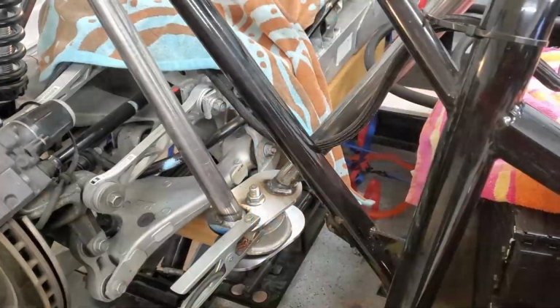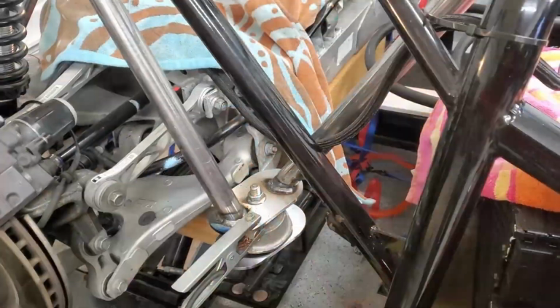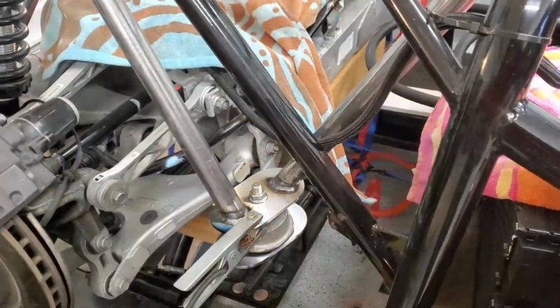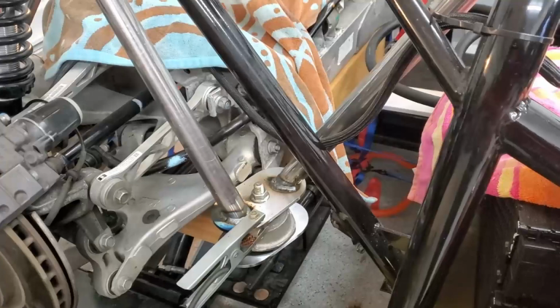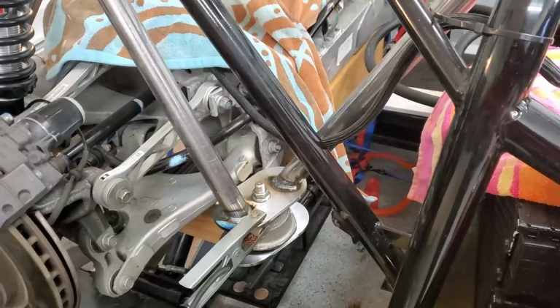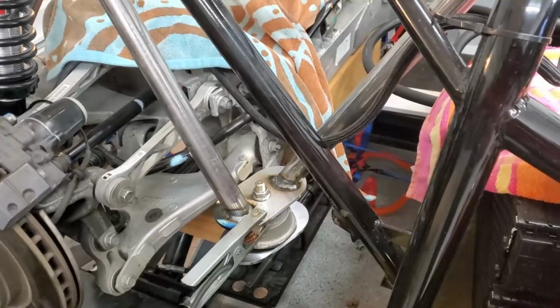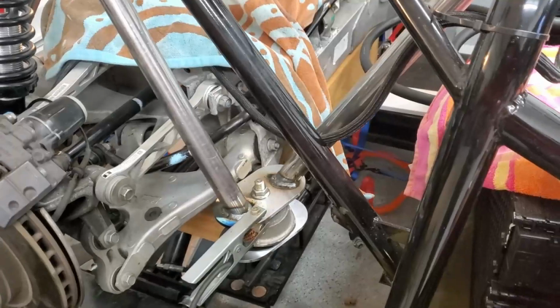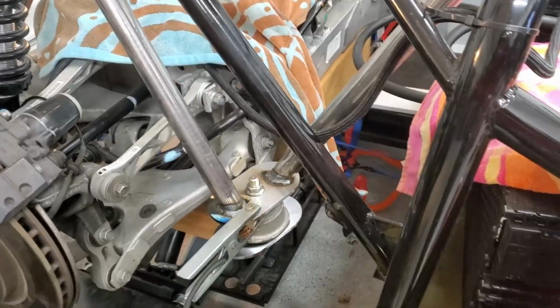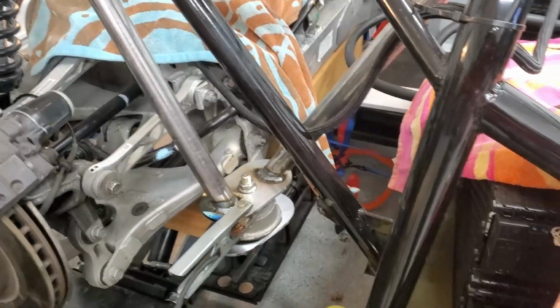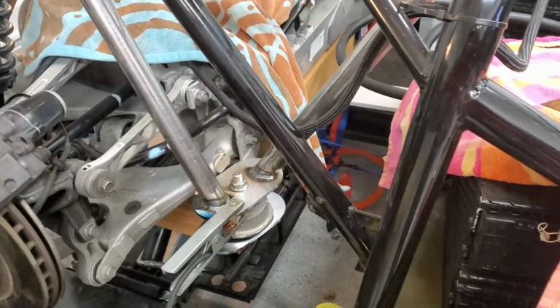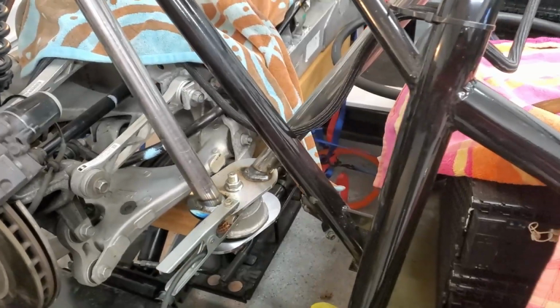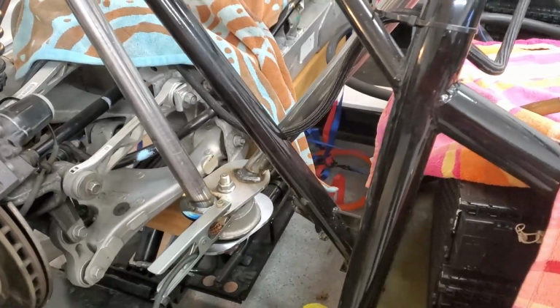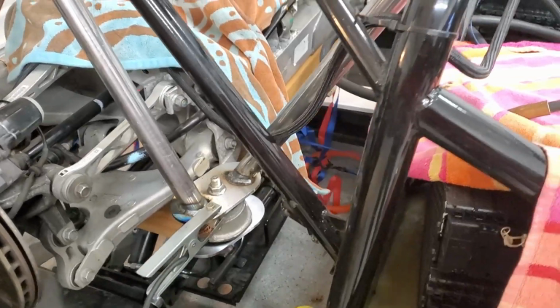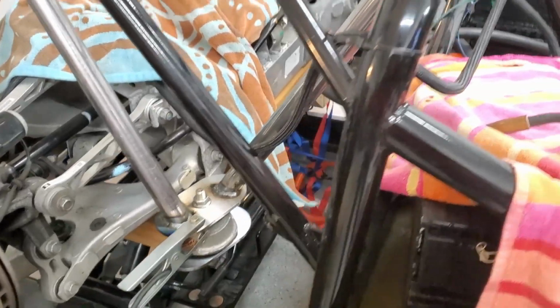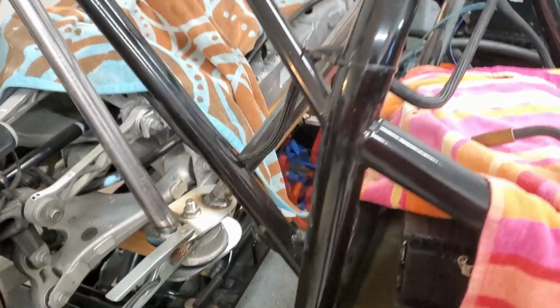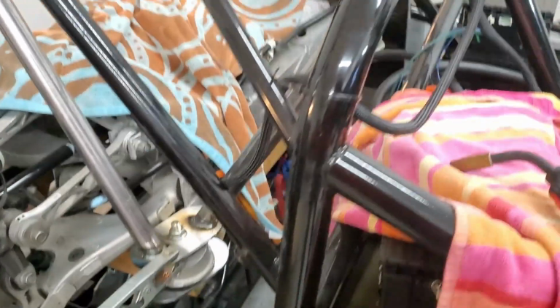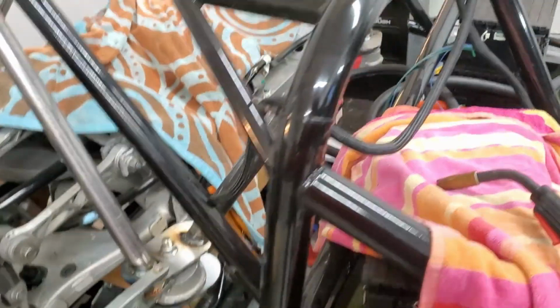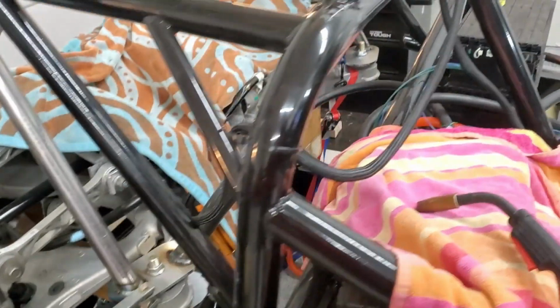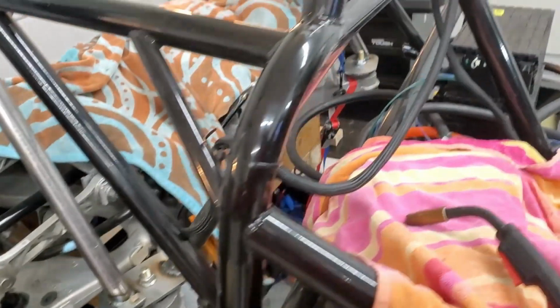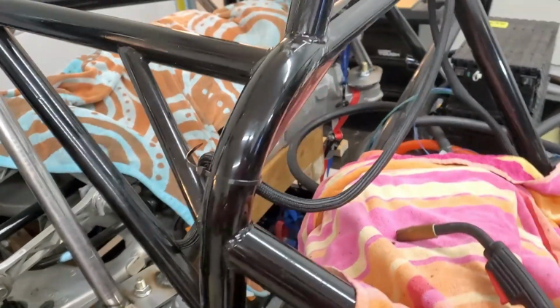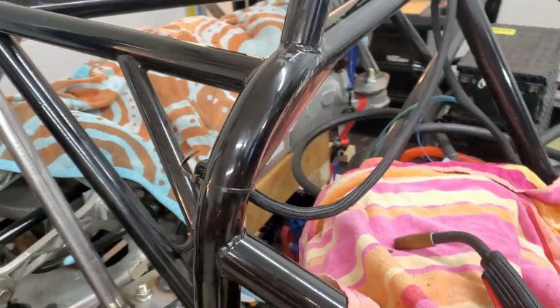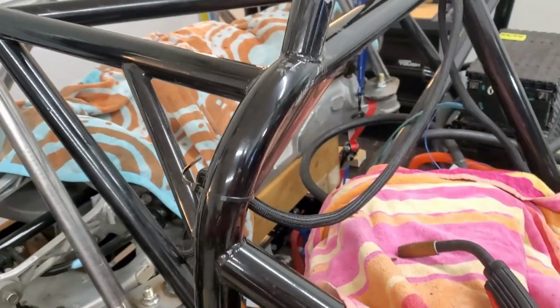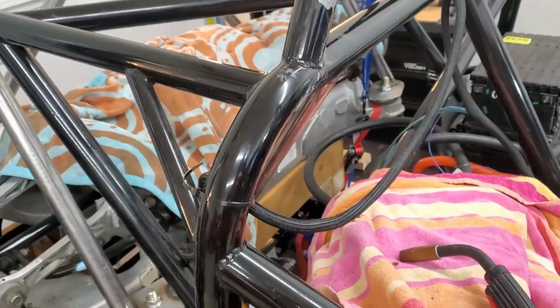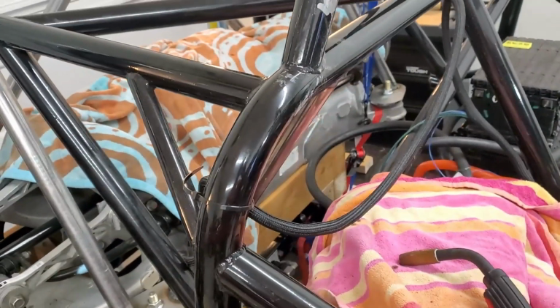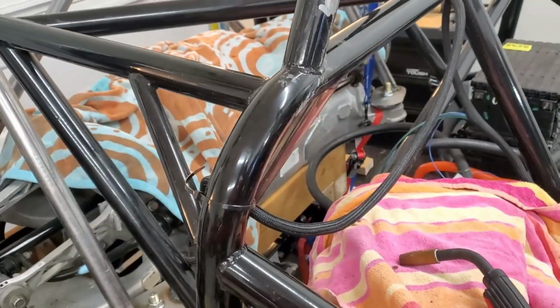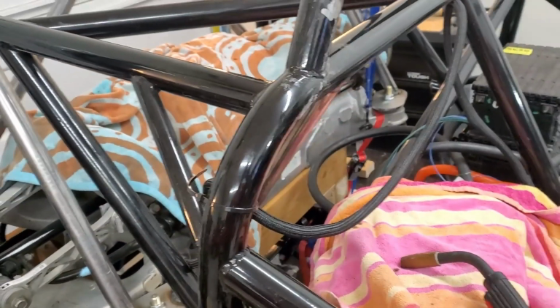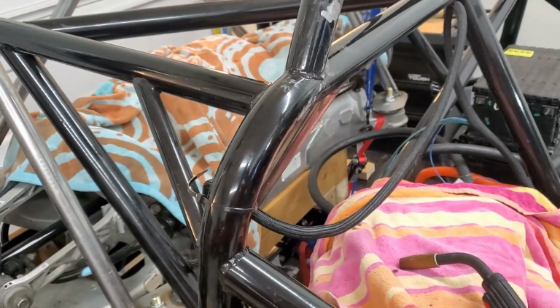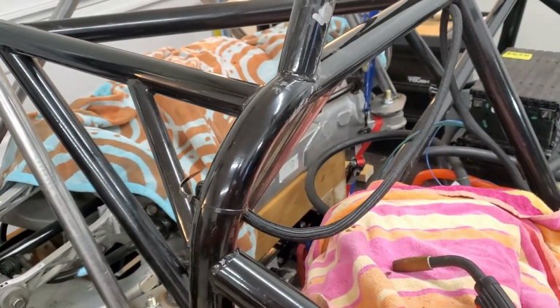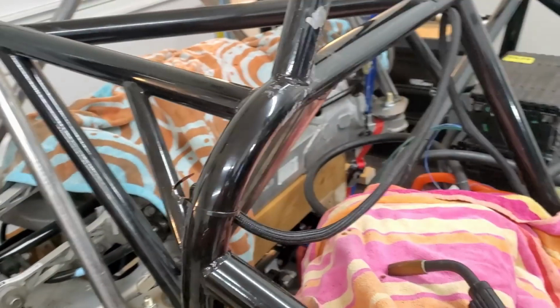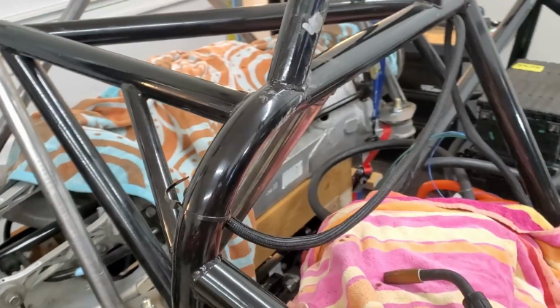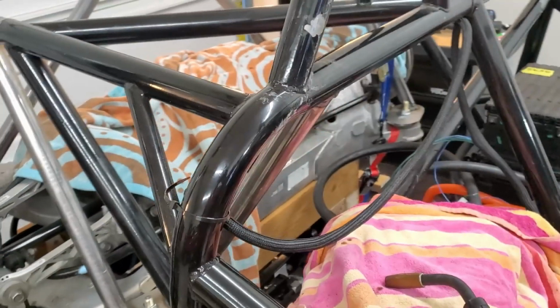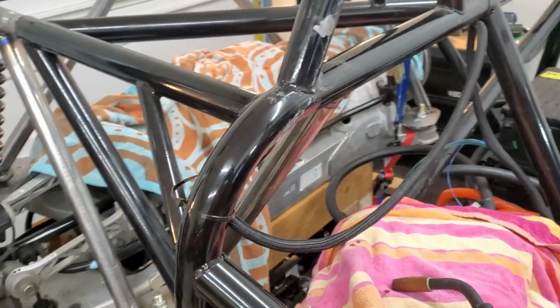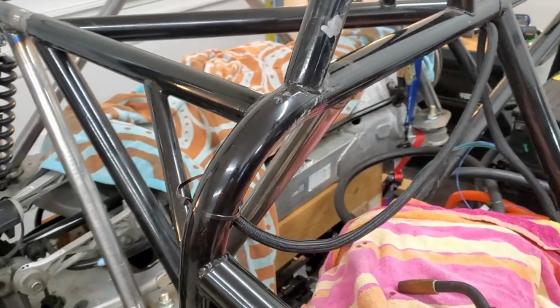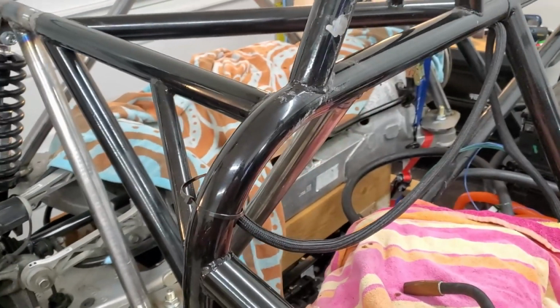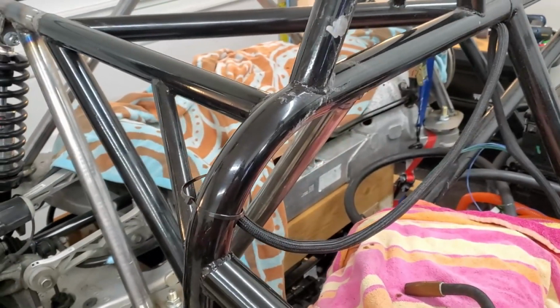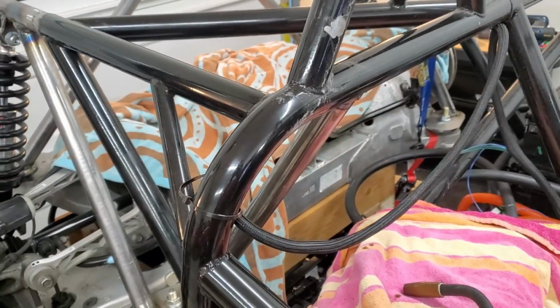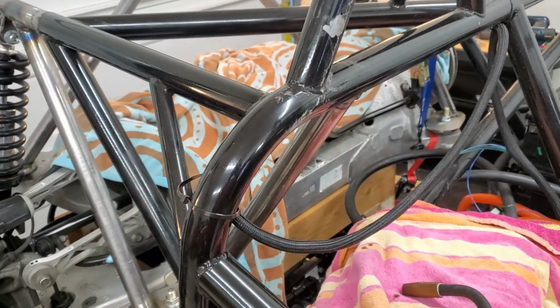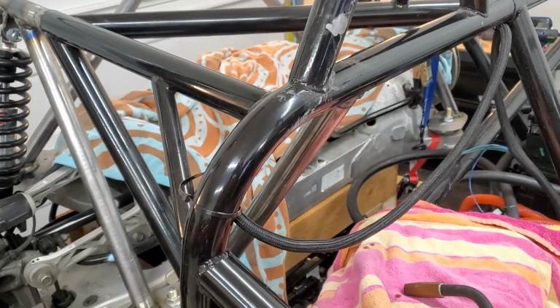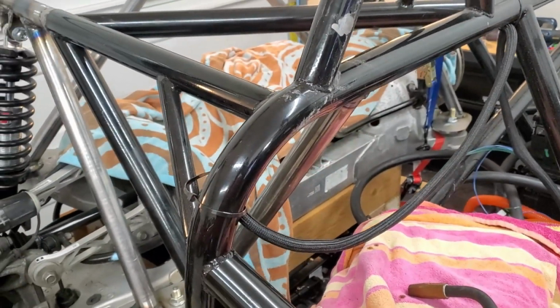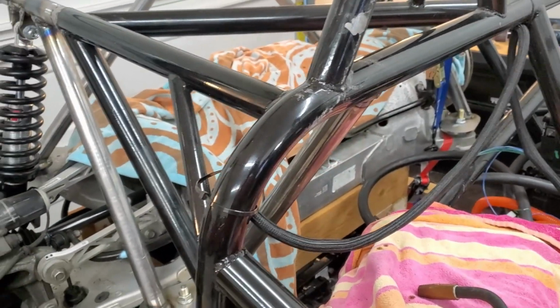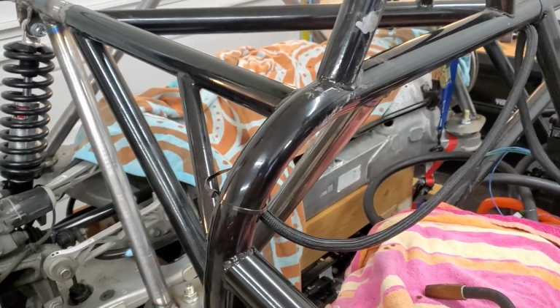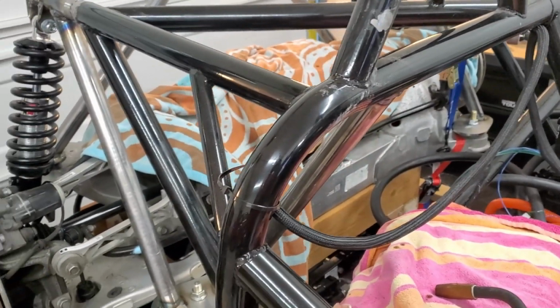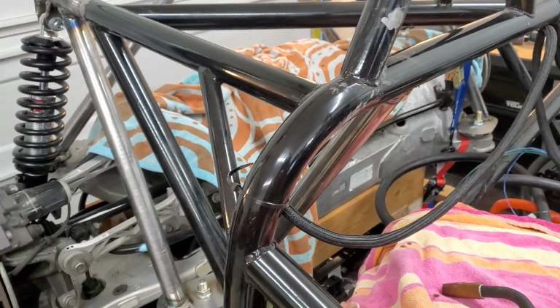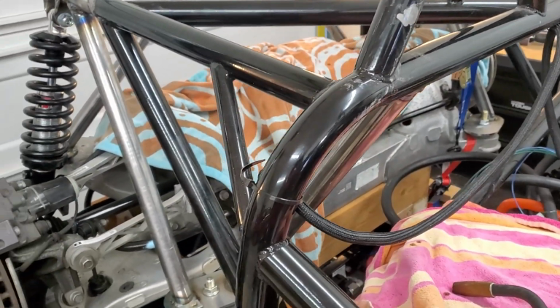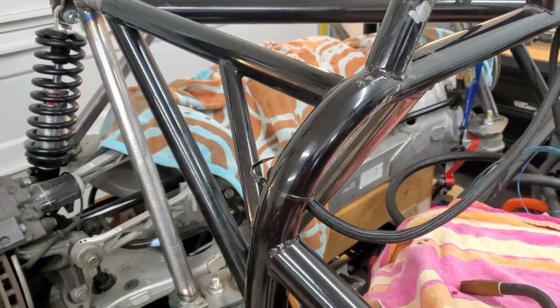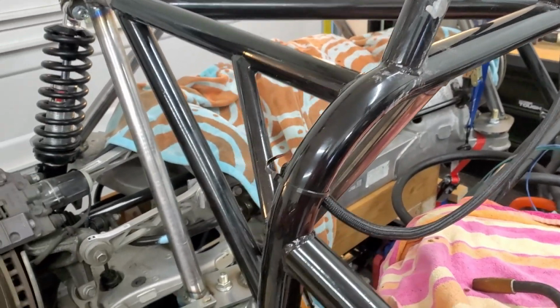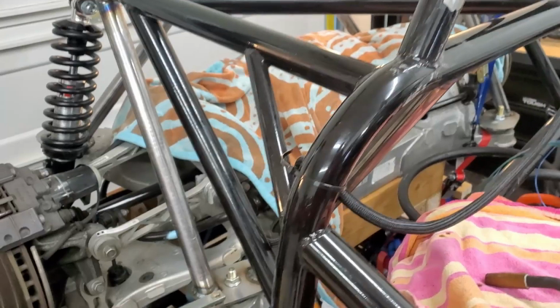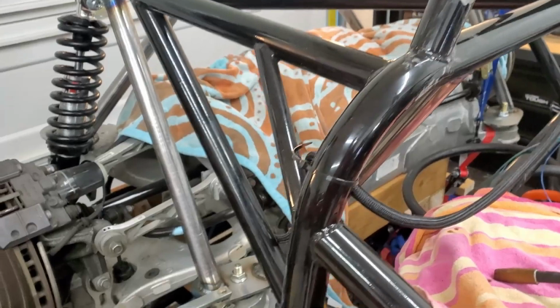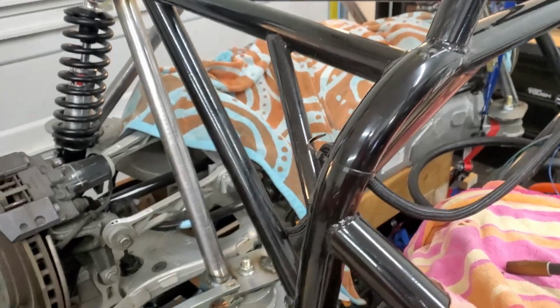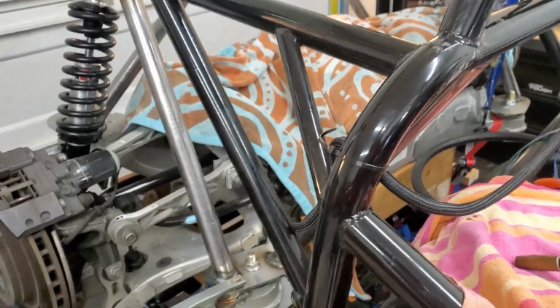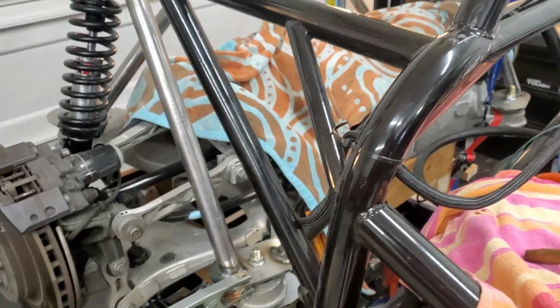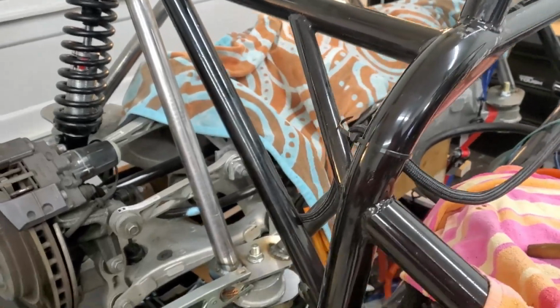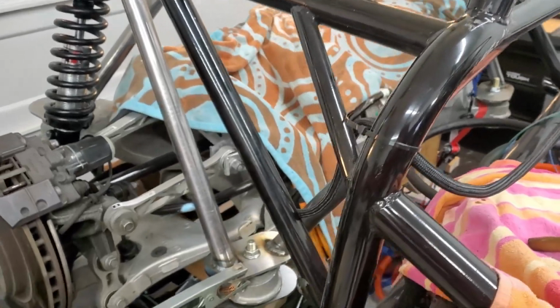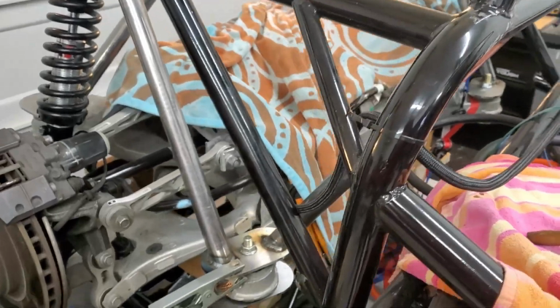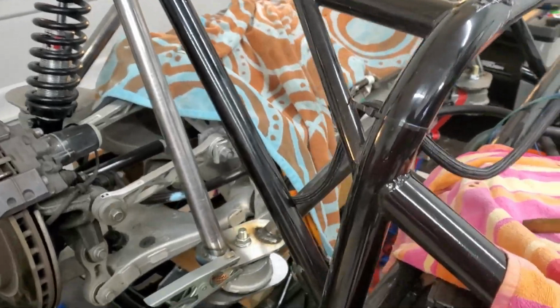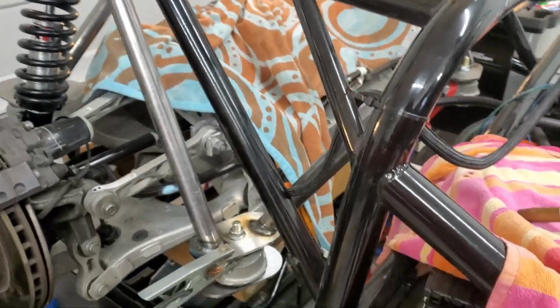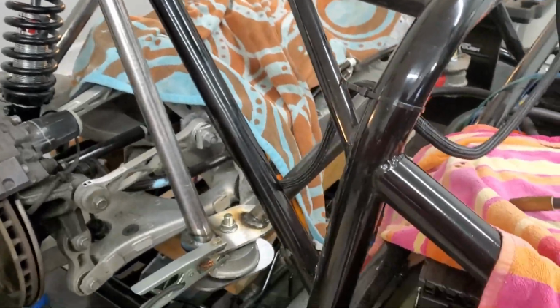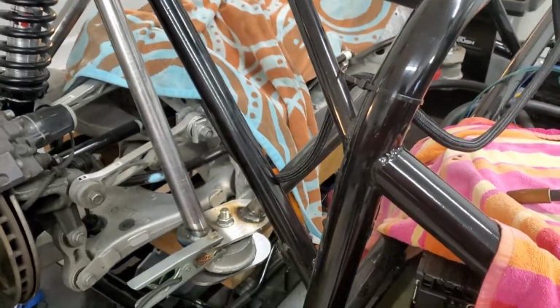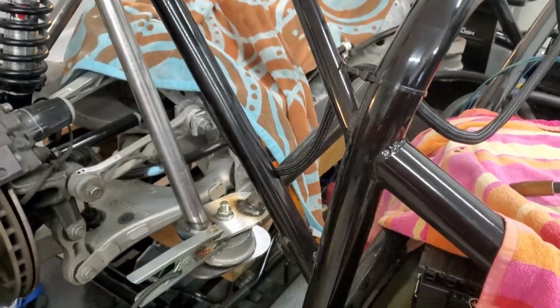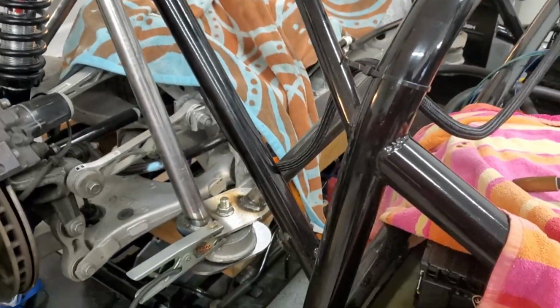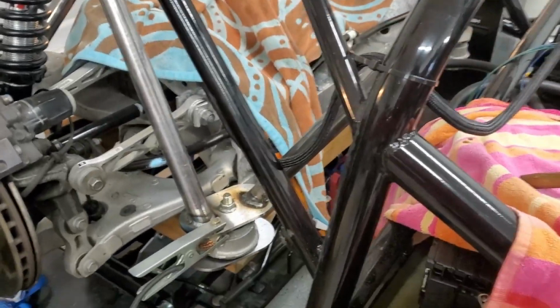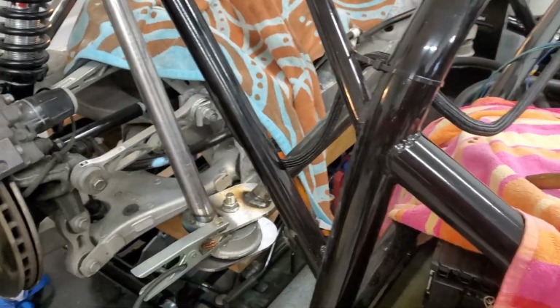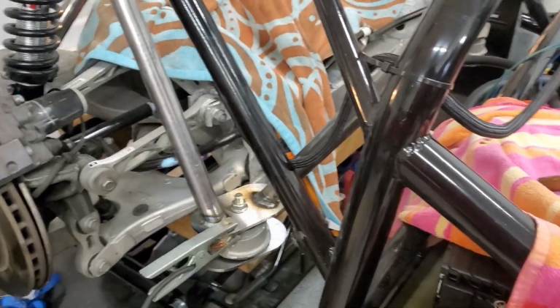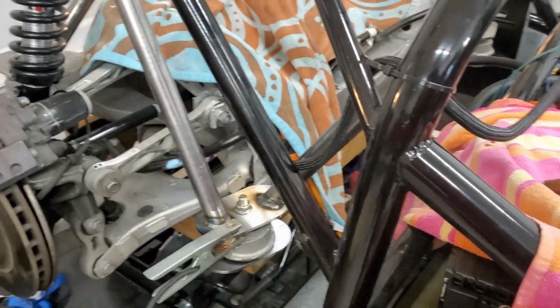I got this one here just about halfway done when it ran out of weld wire, so I've got to go get some.